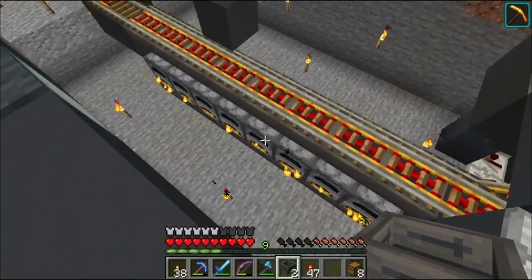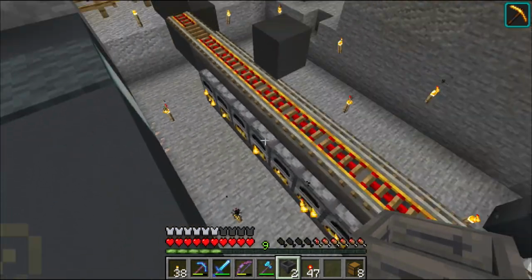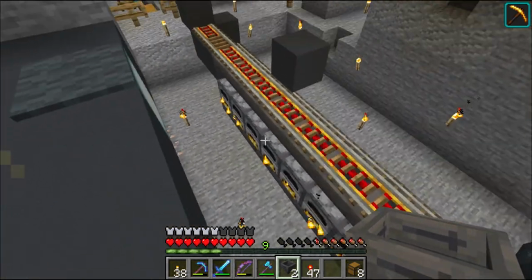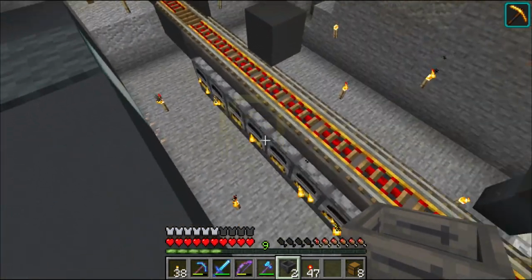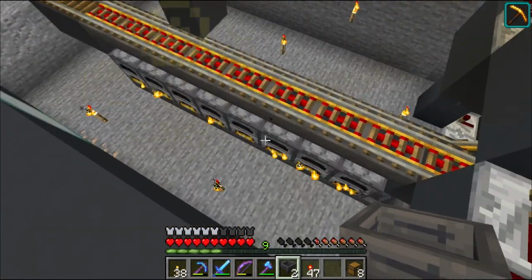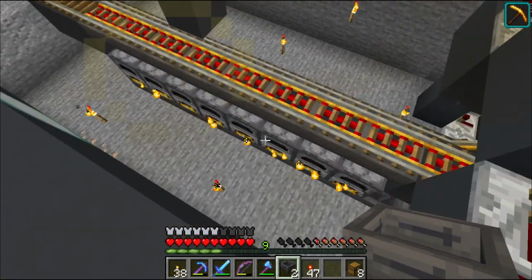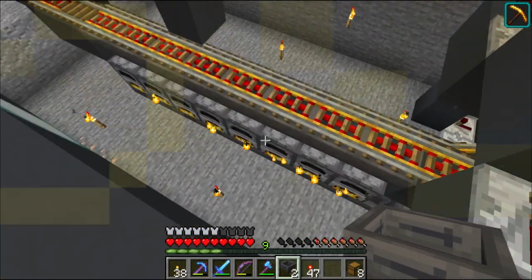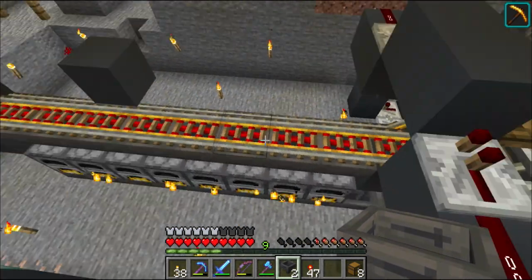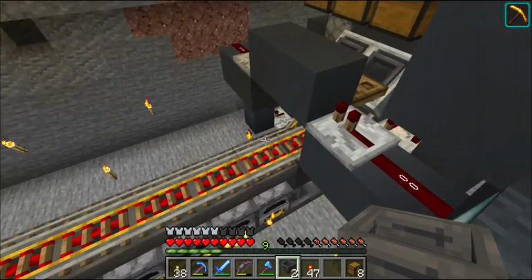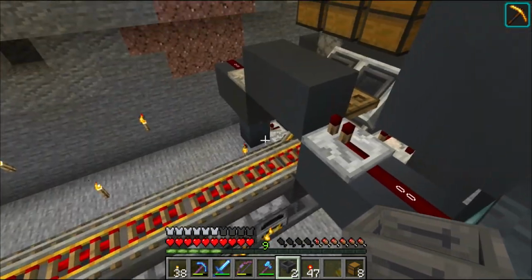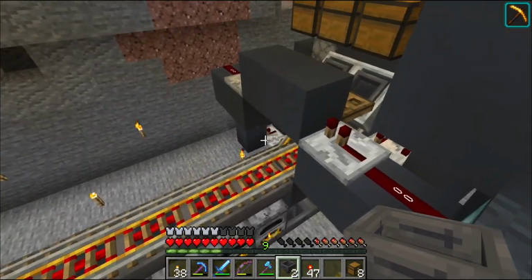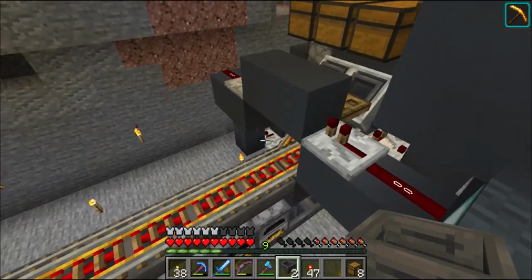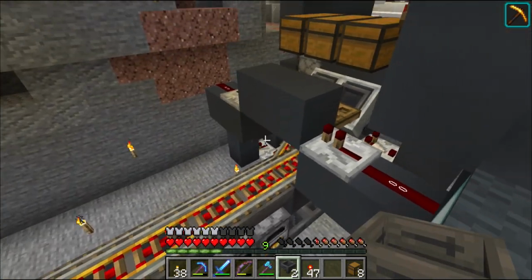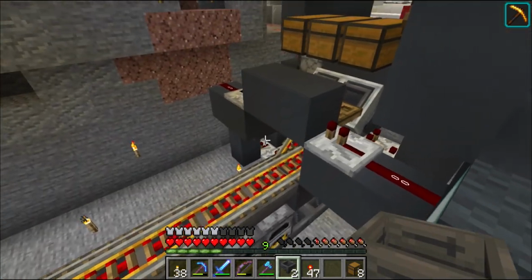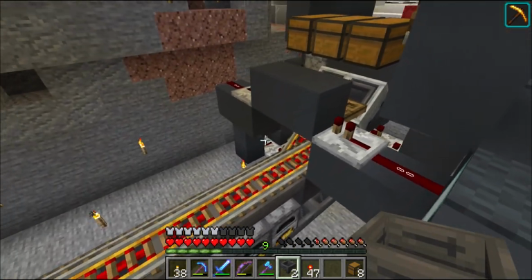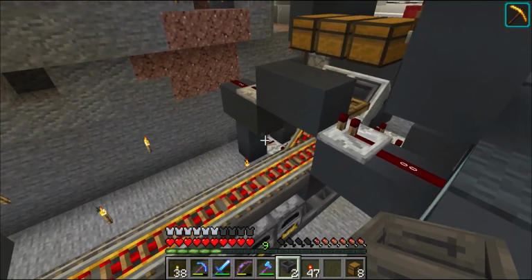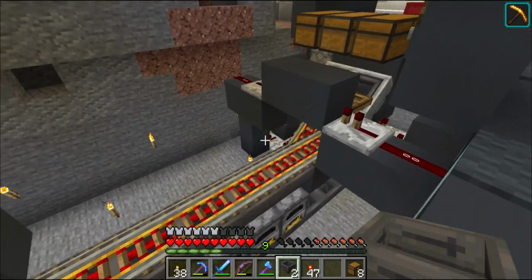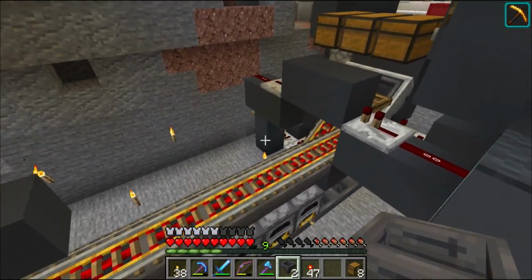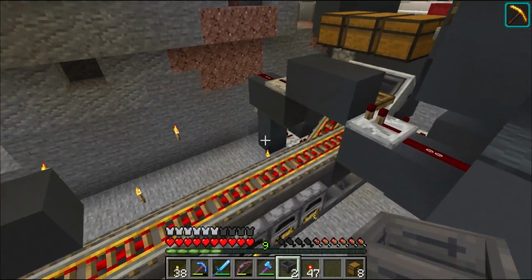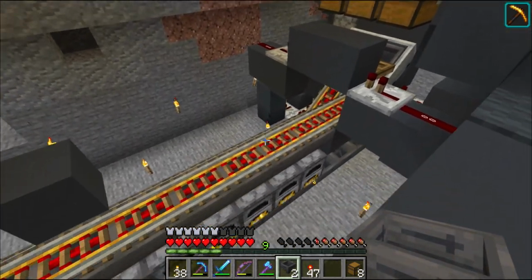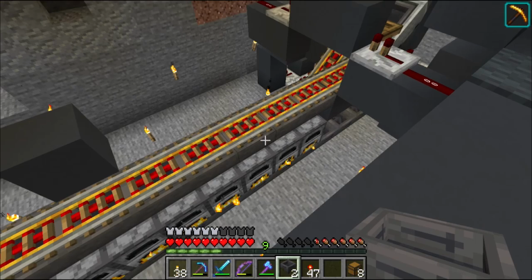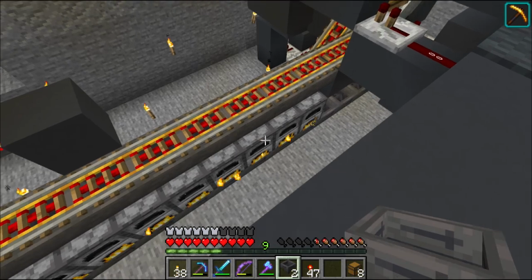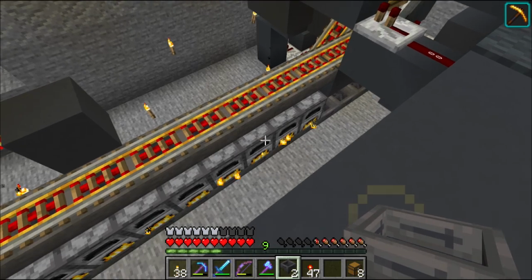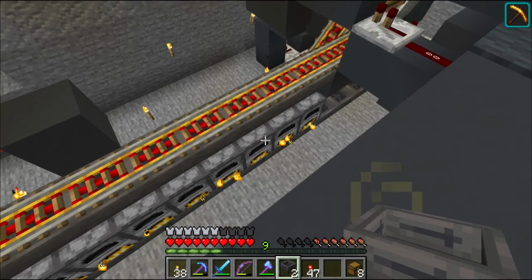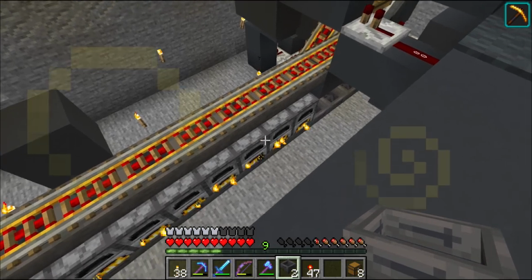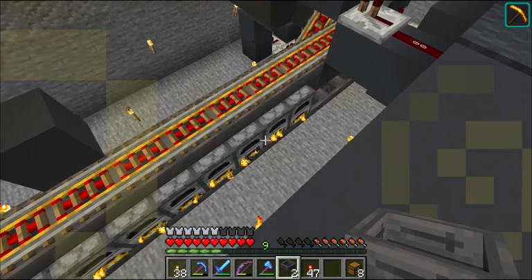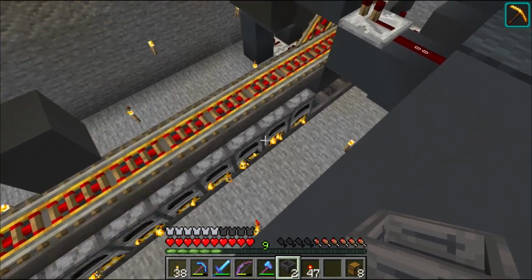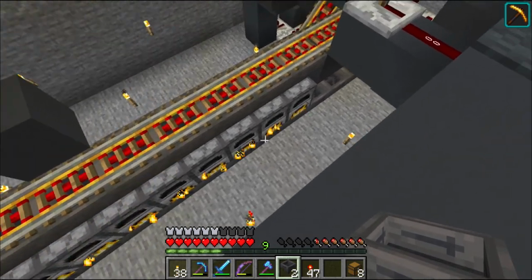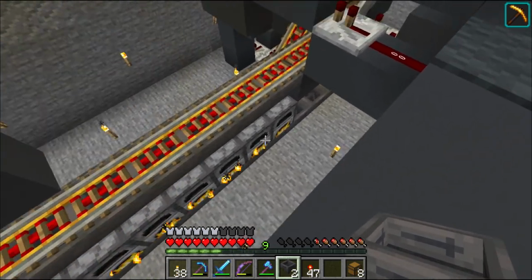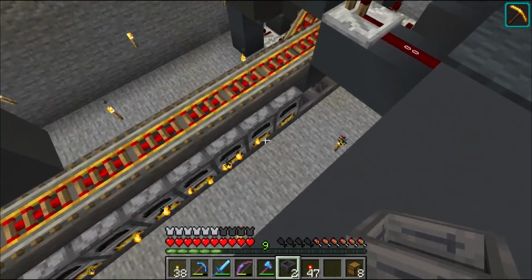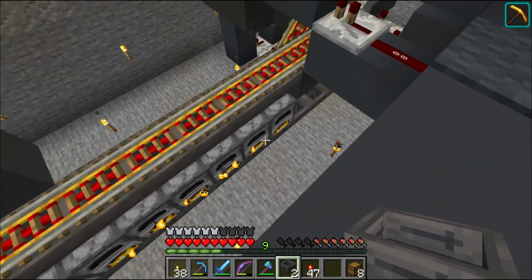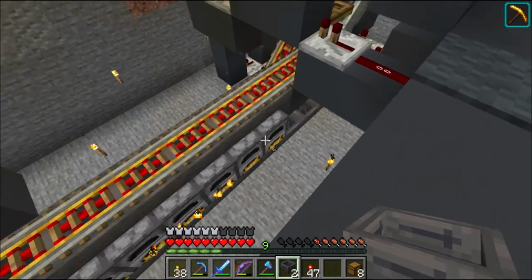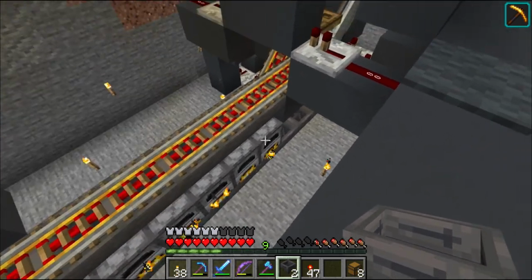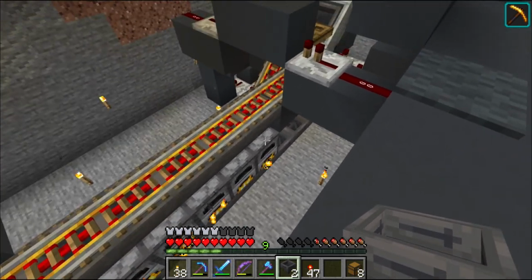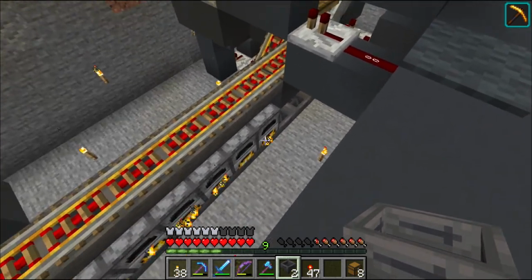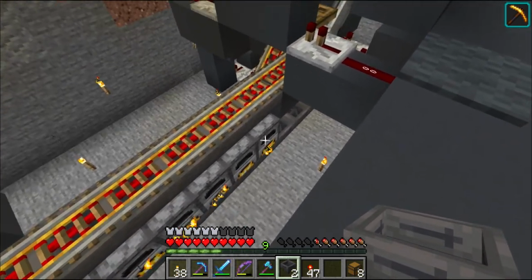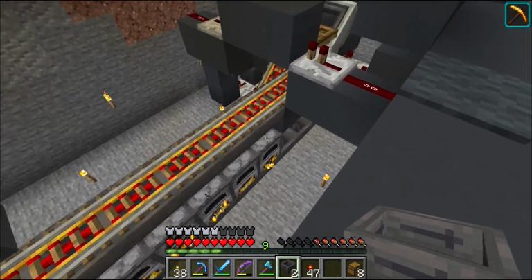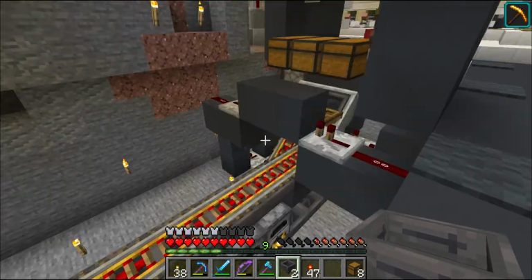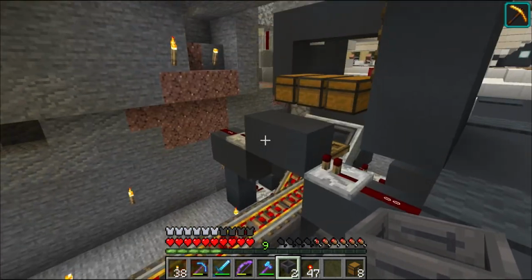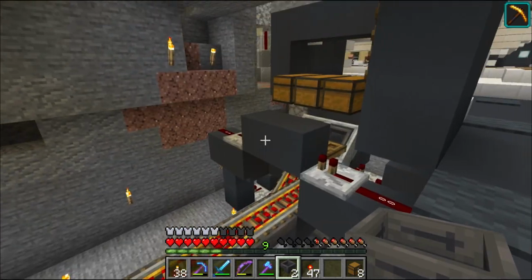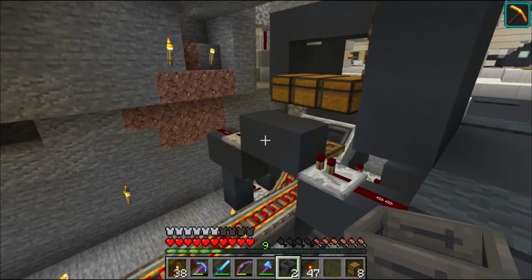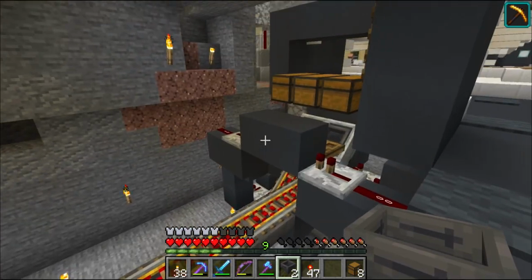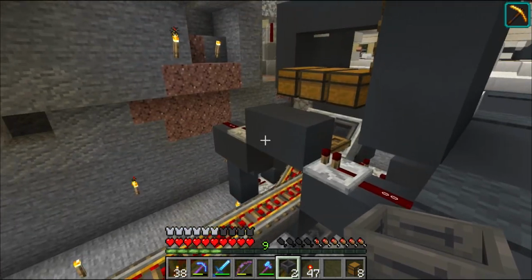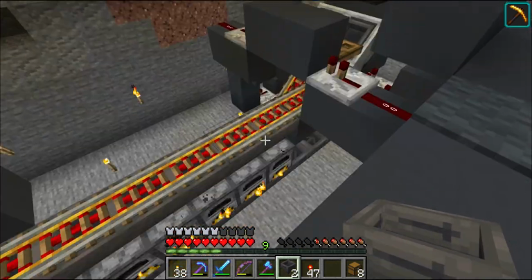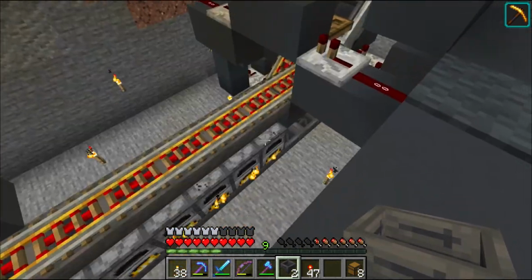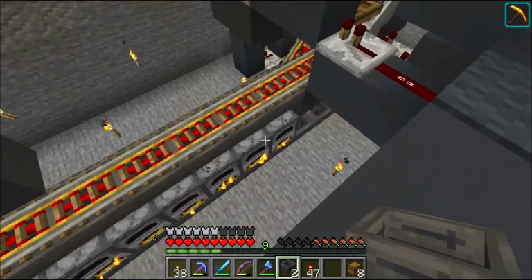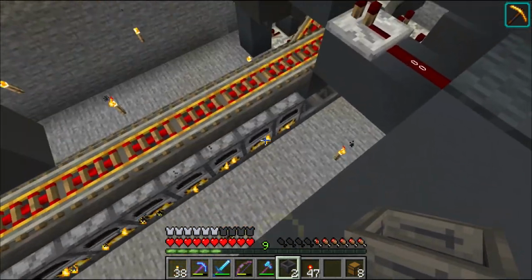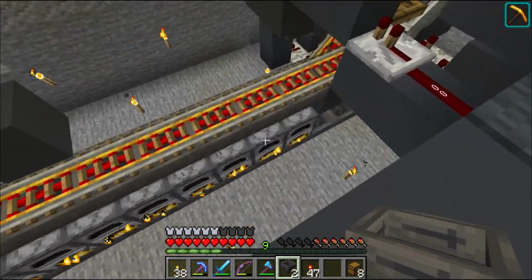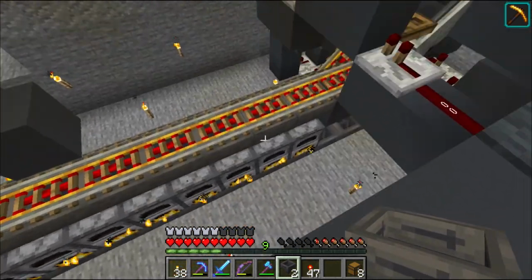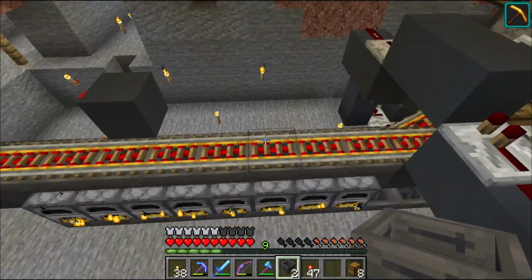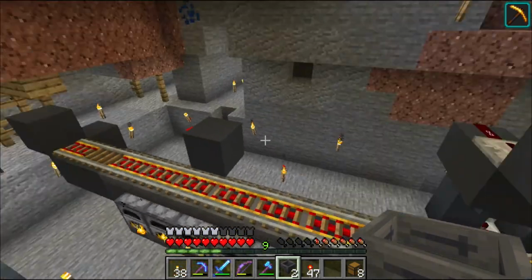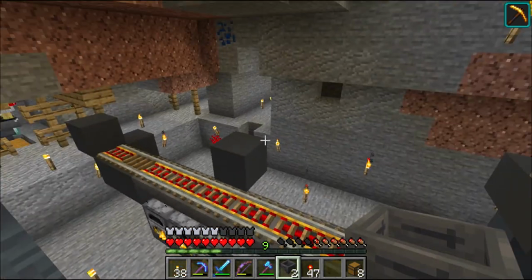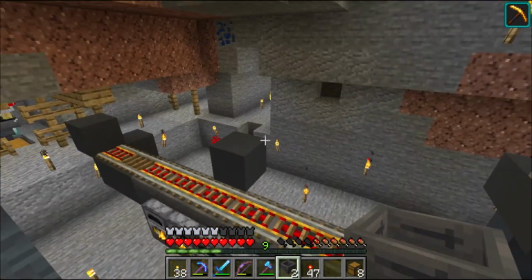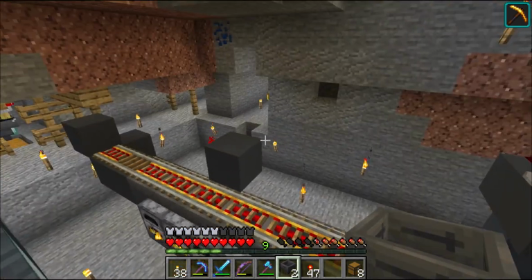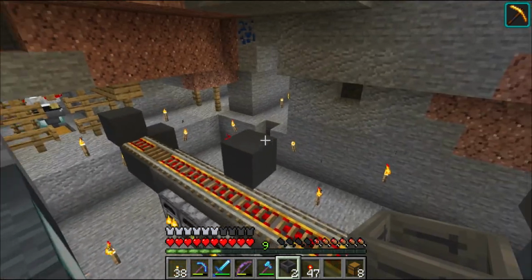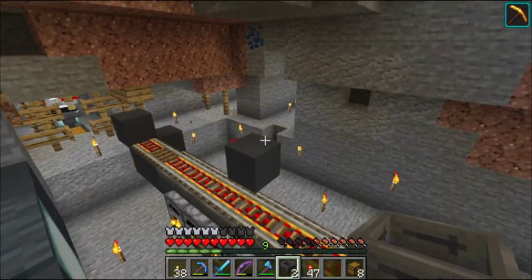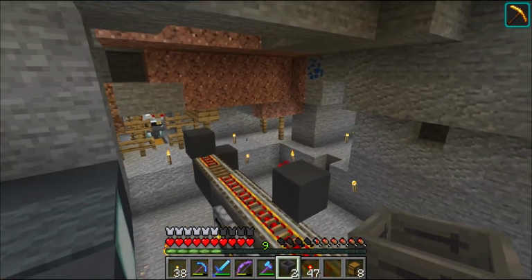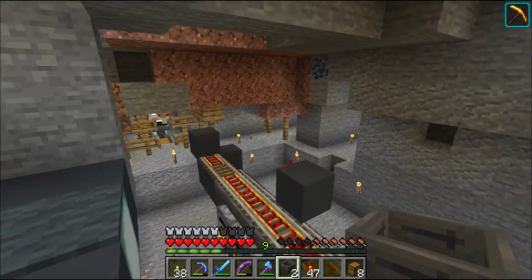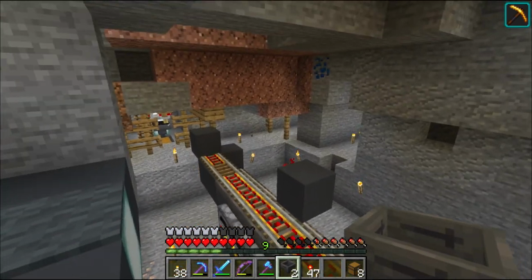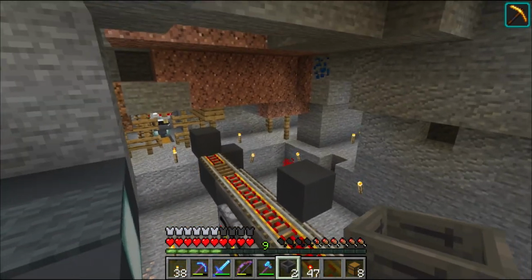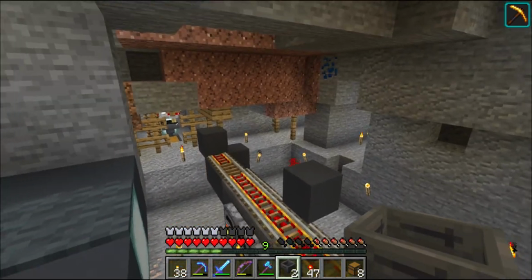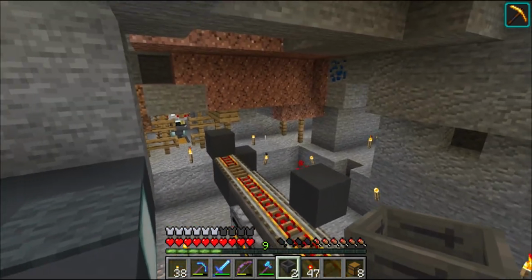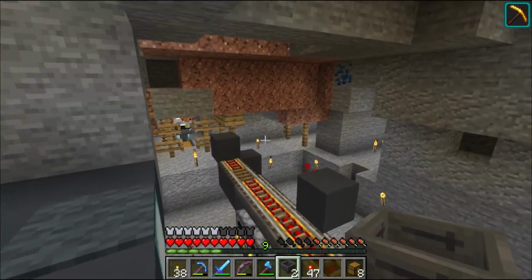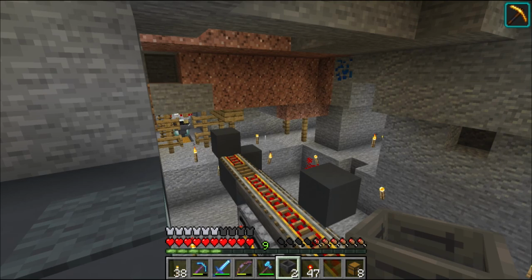Obviously you use blaze rods so they burn a bit longer — they only smelted eight items and they can smelt 20, so we've got a little bit of excess fuel in there, but that's fine.